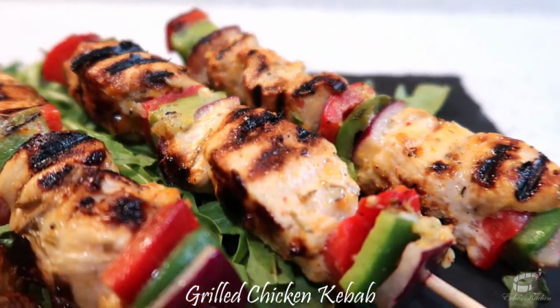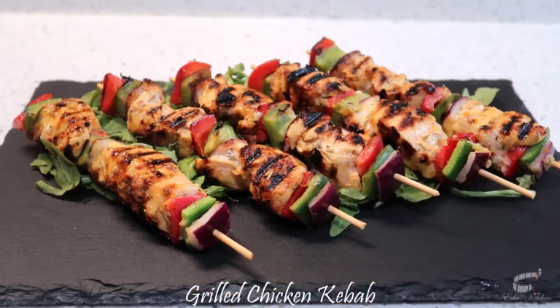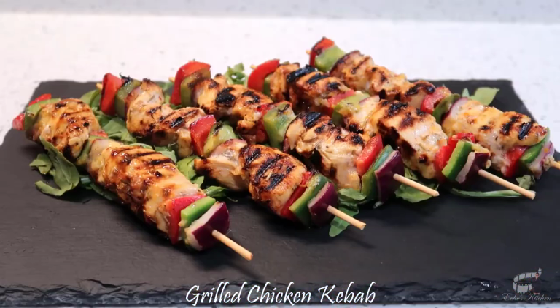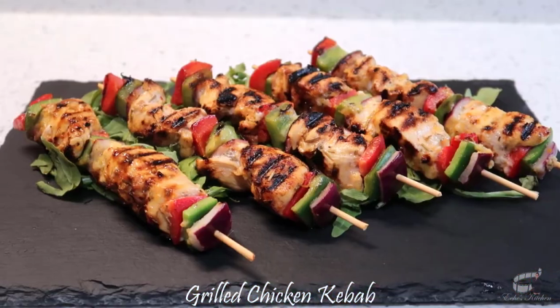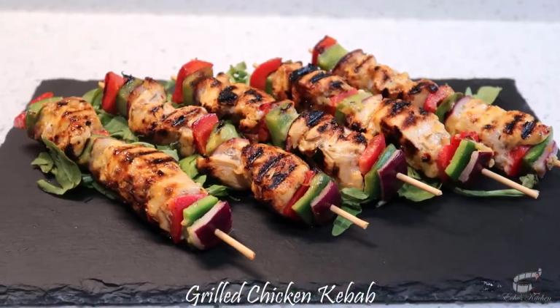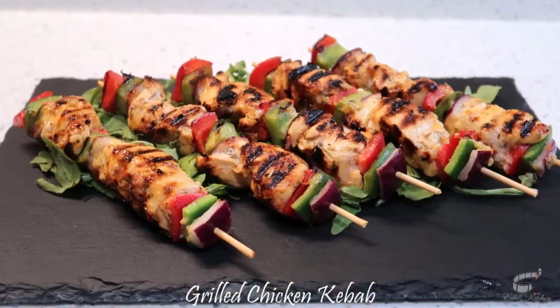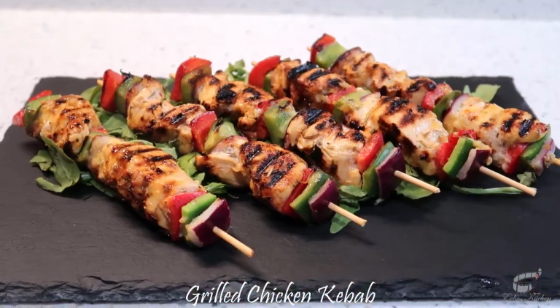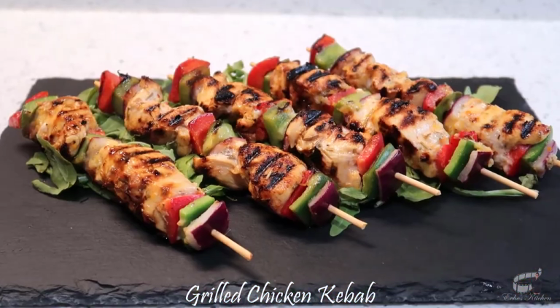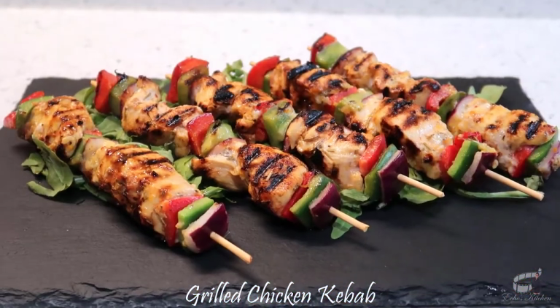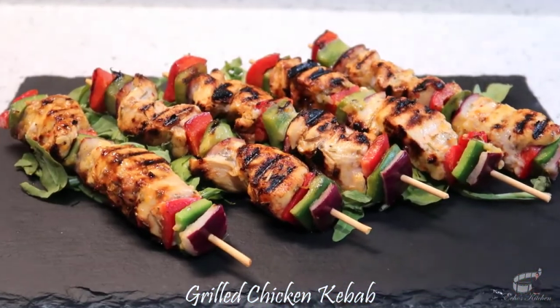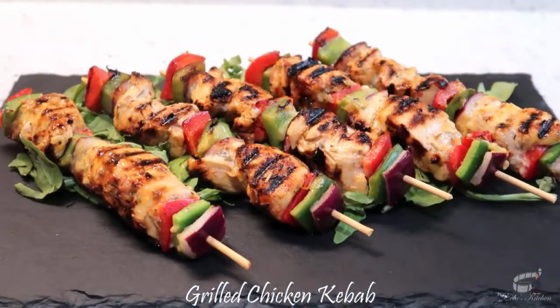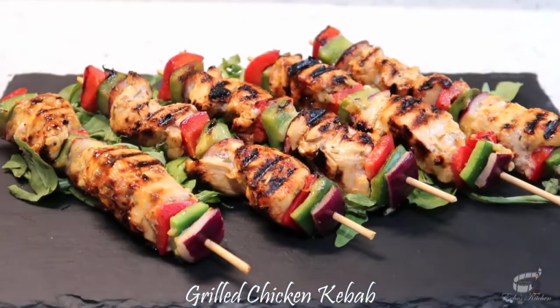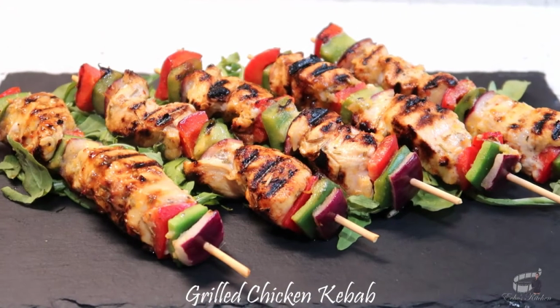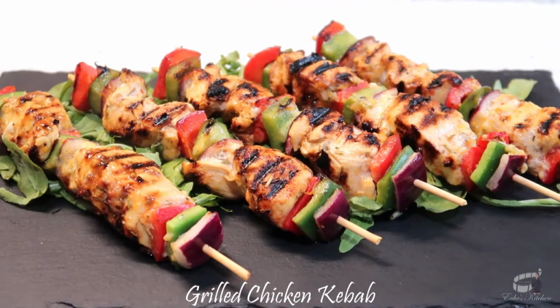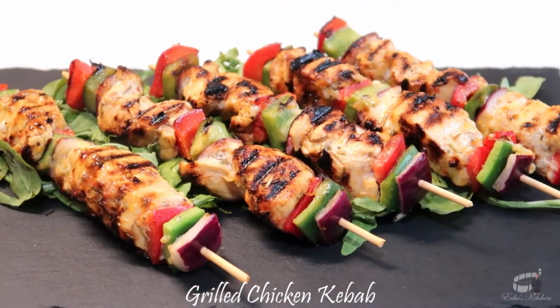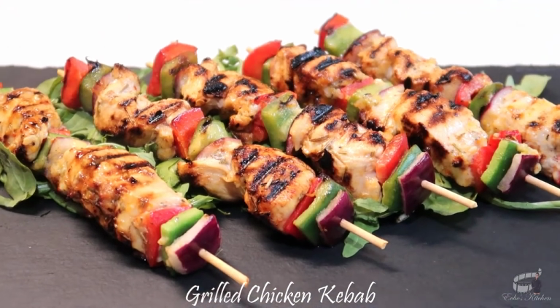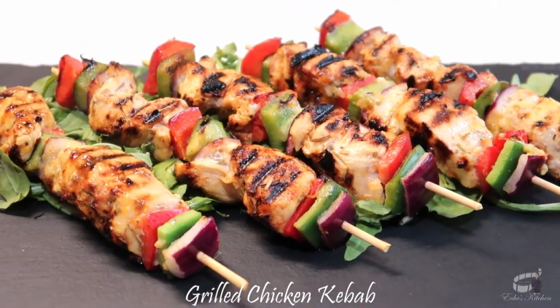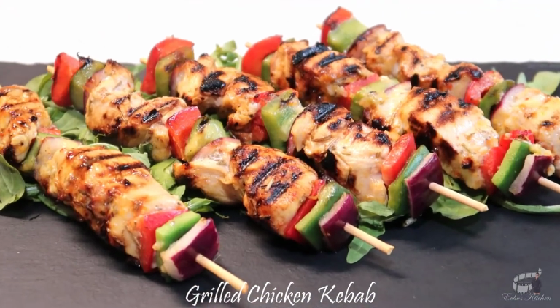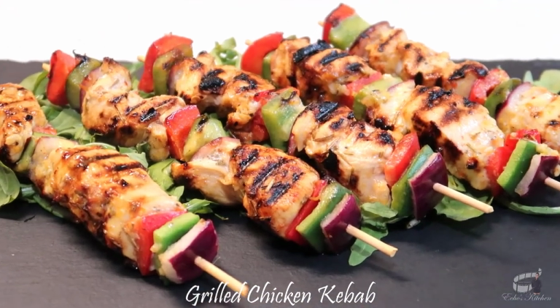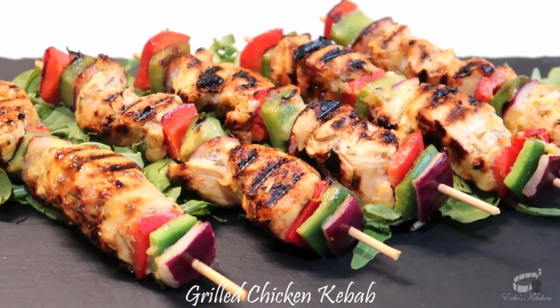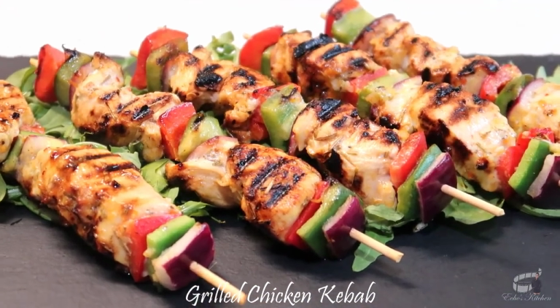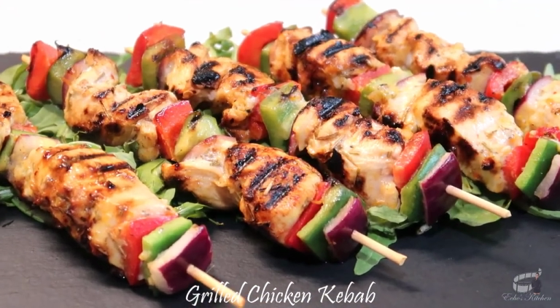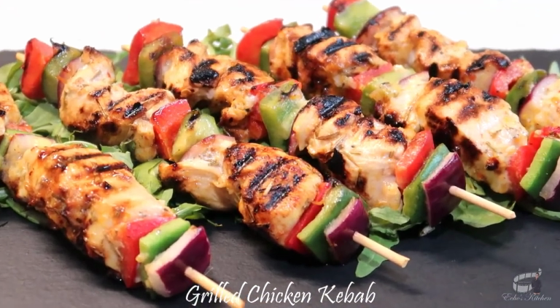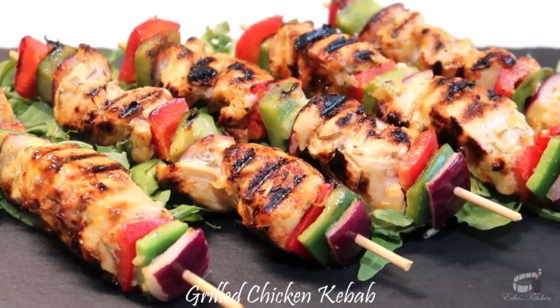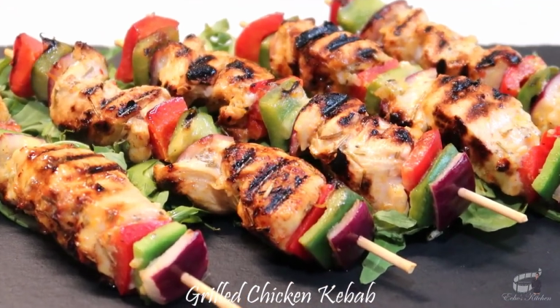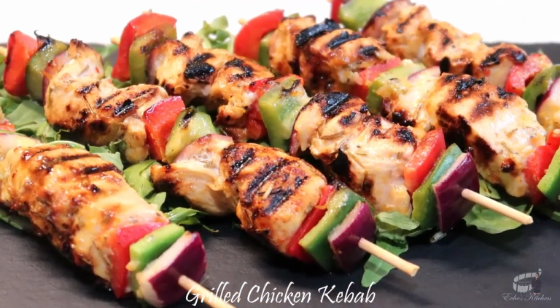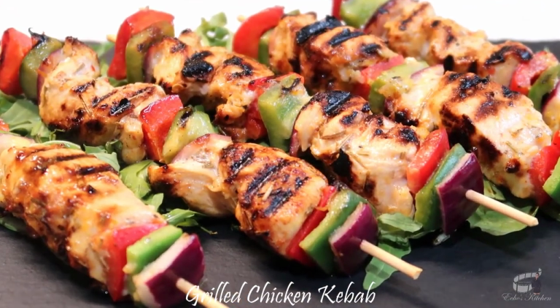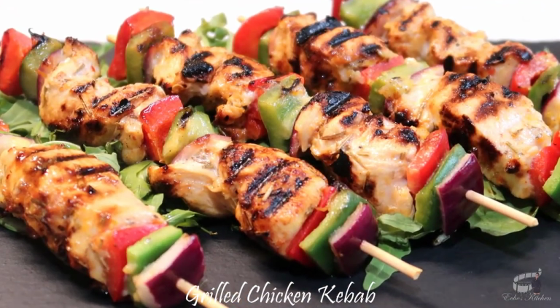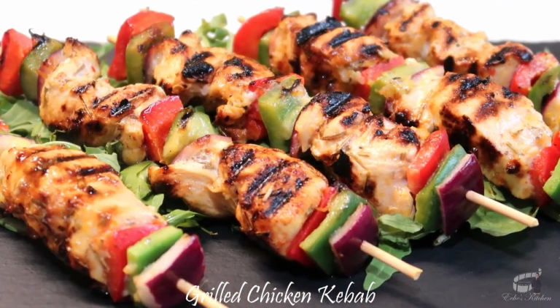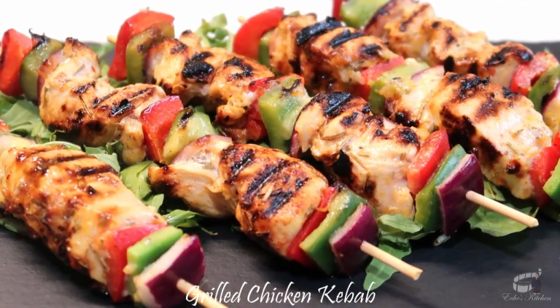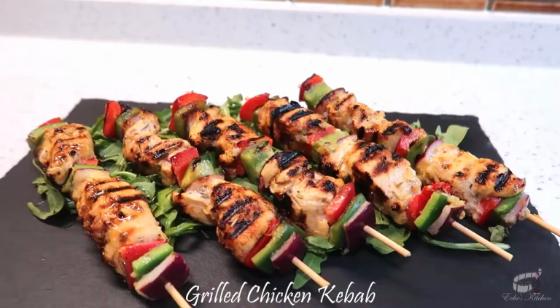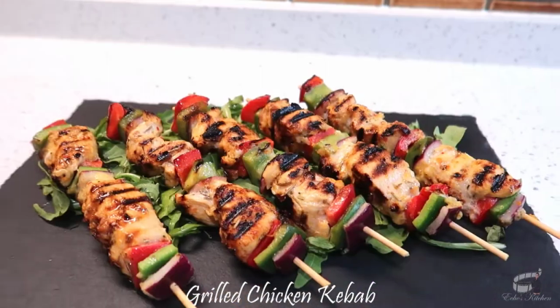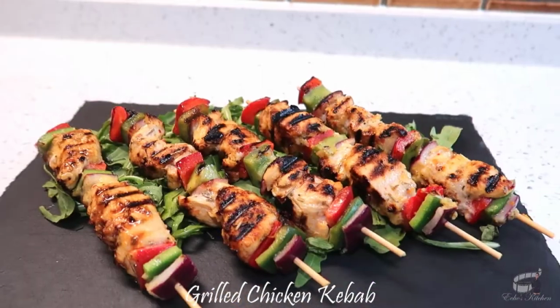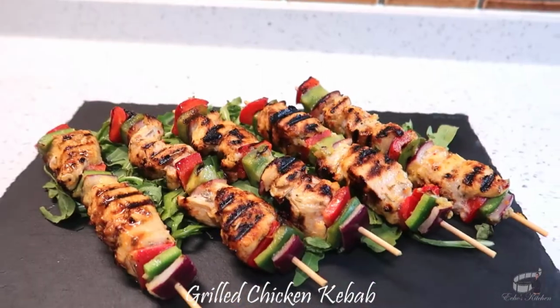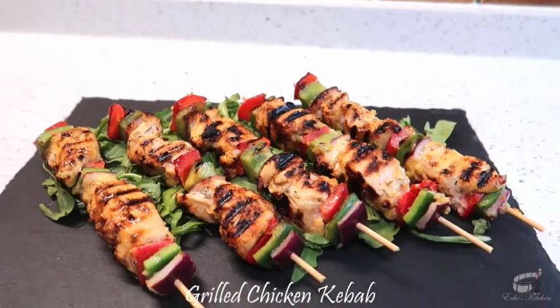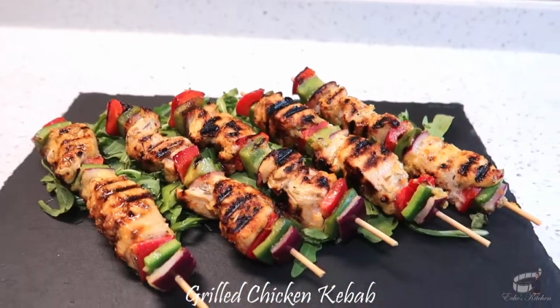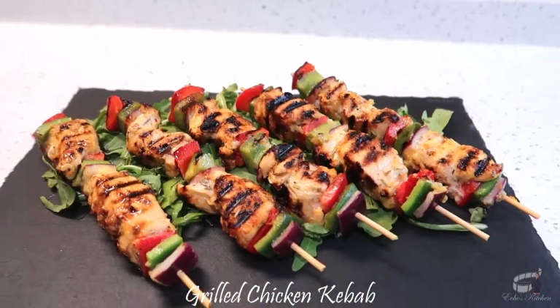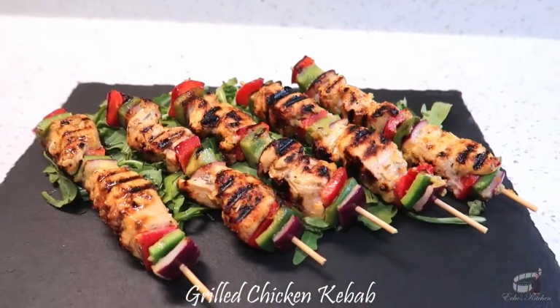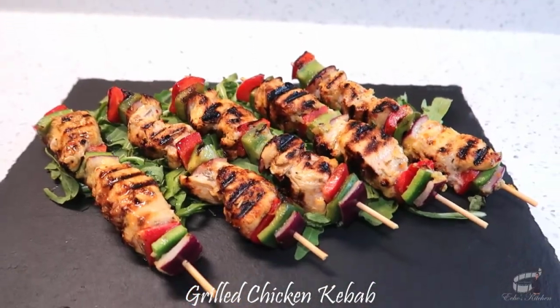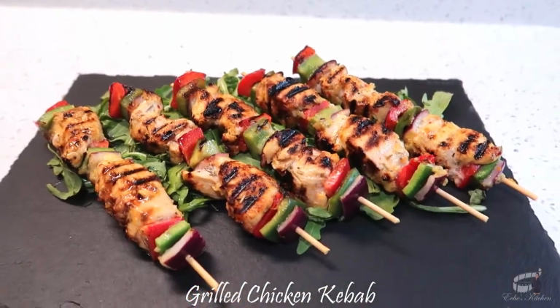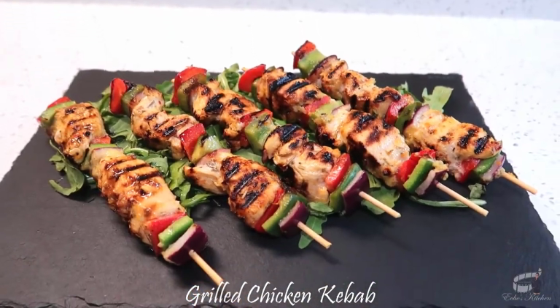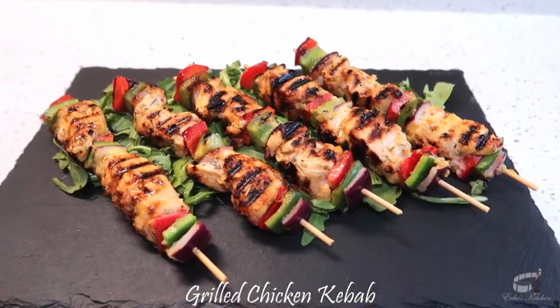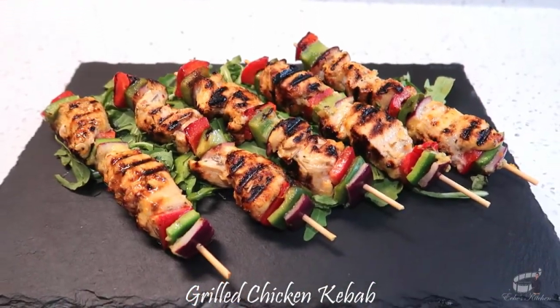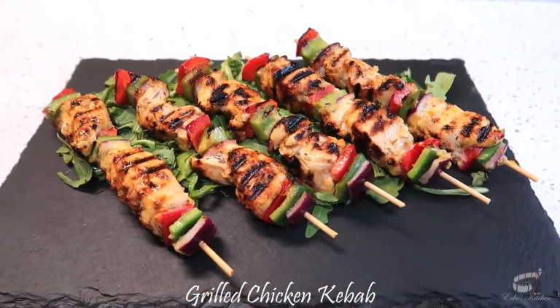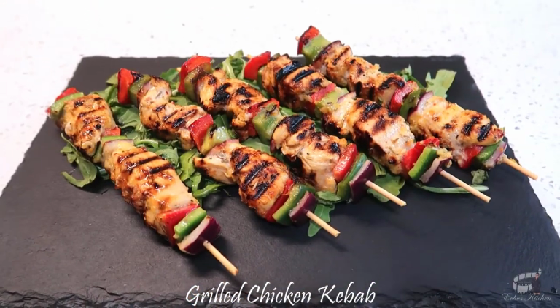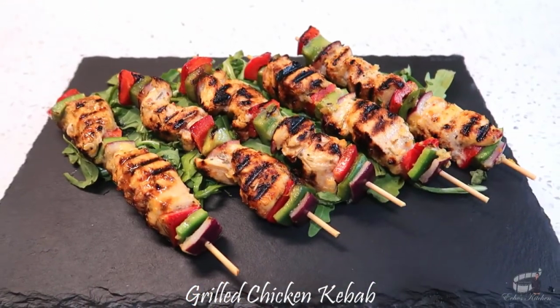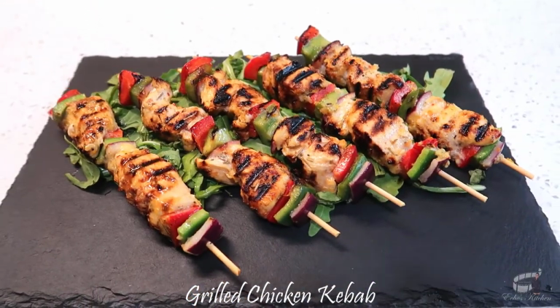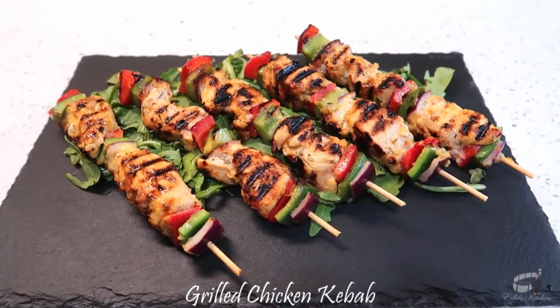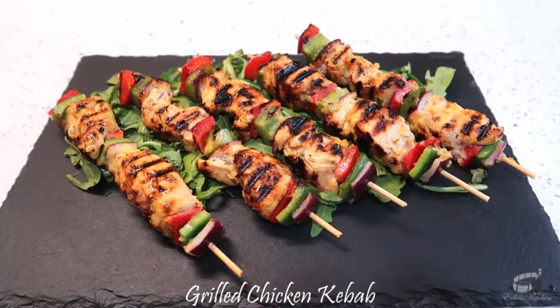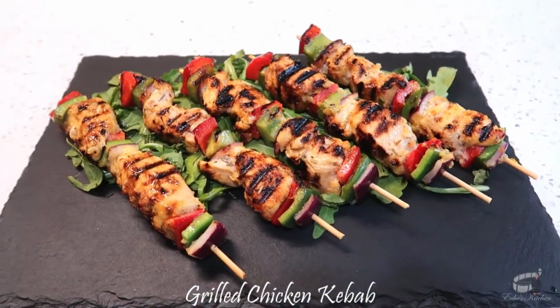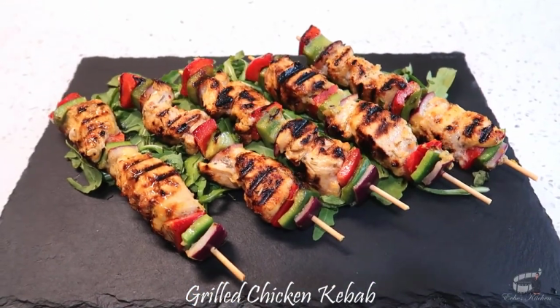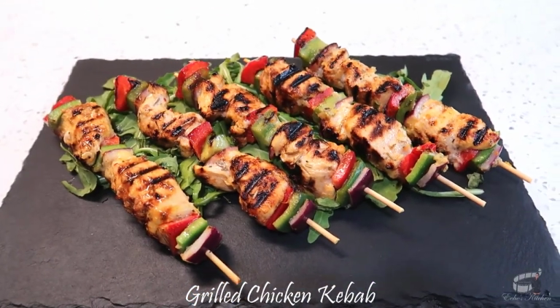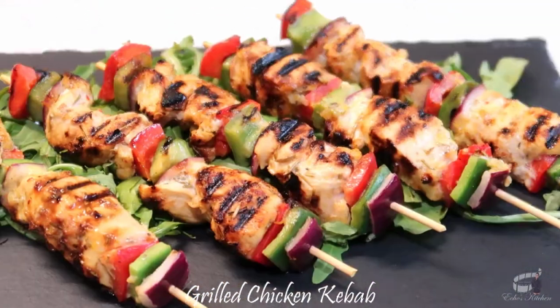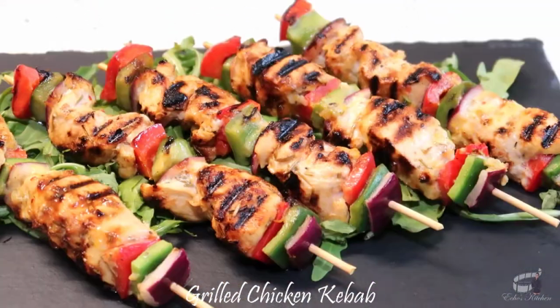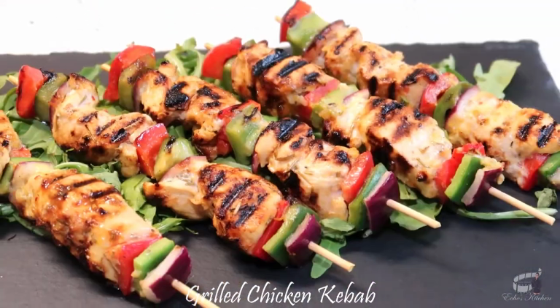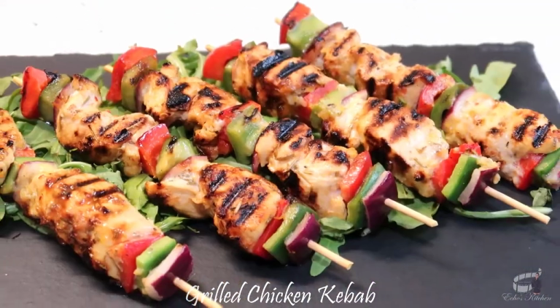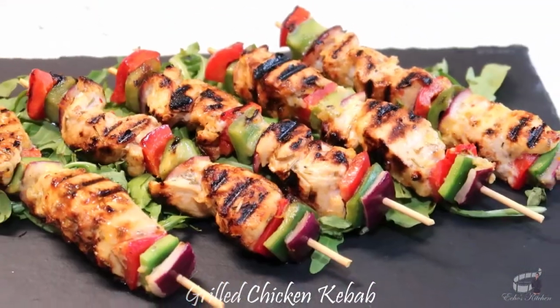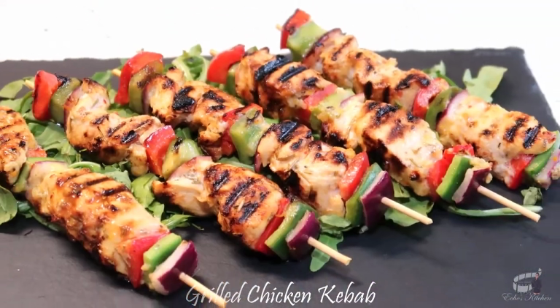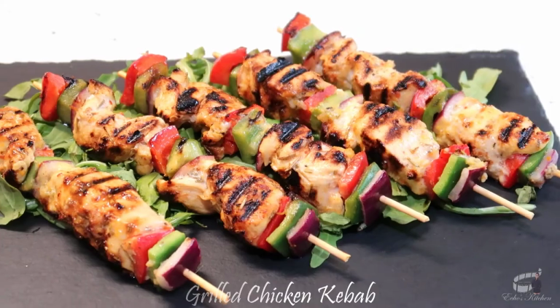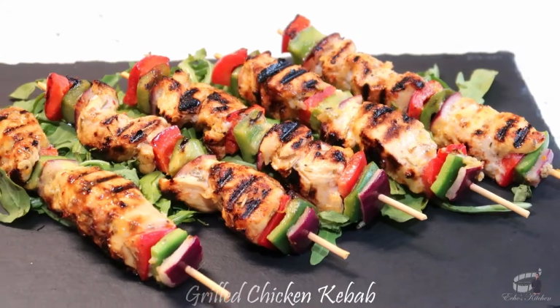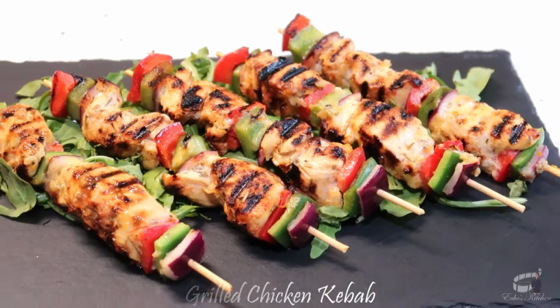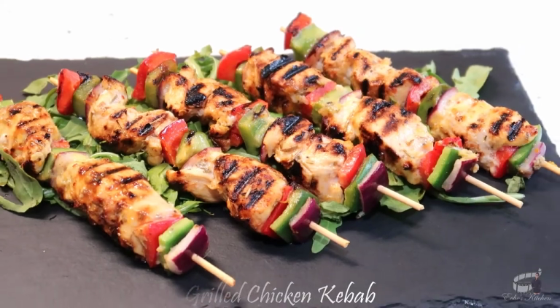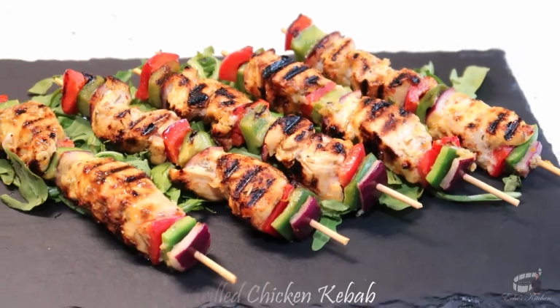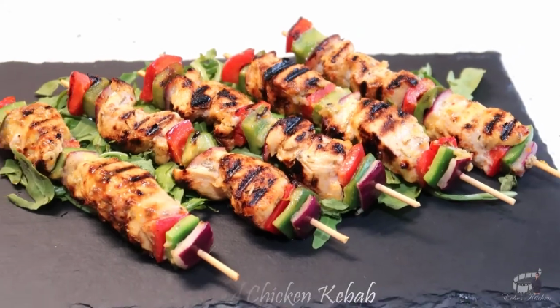These grilled chicken kebabs are best served when warm. I hope you'll try them and let me know how it turns out. As always, enjoy! Bye!